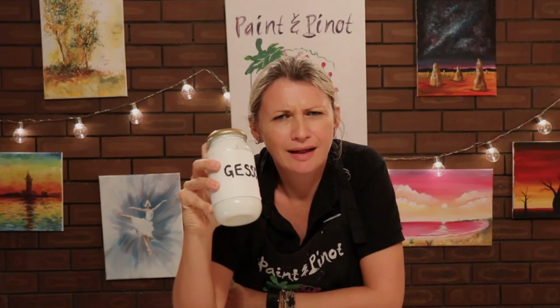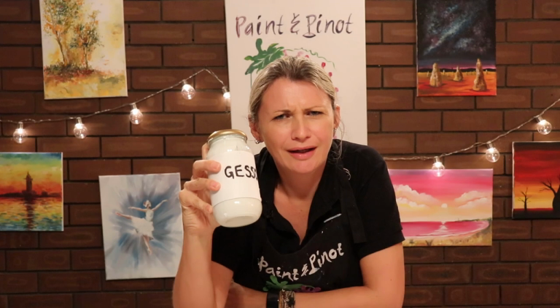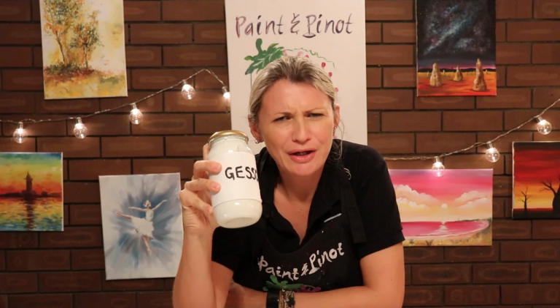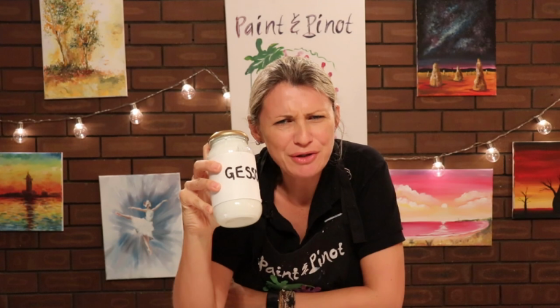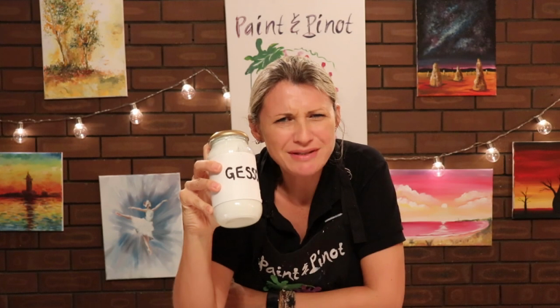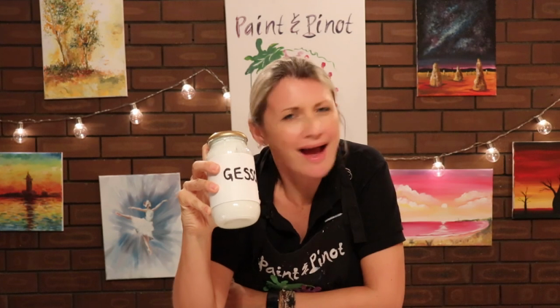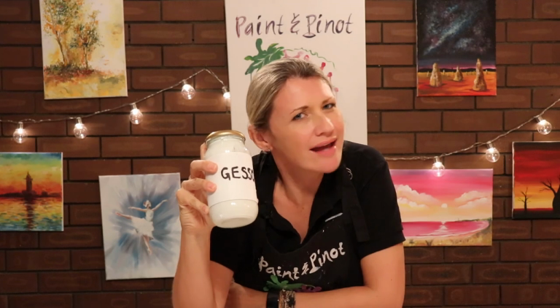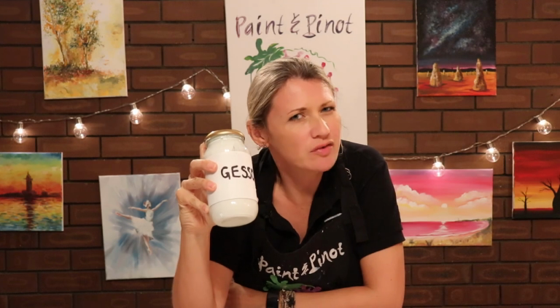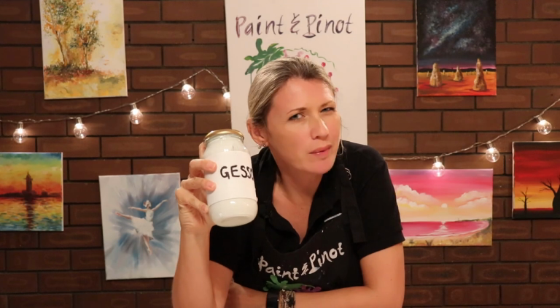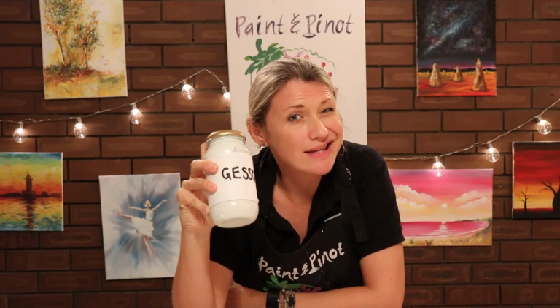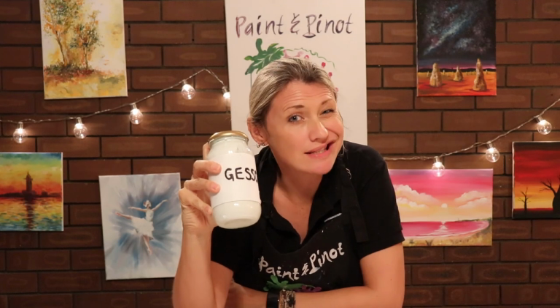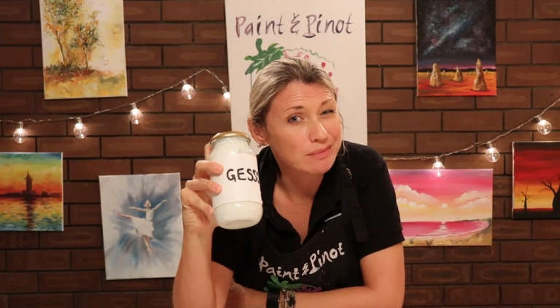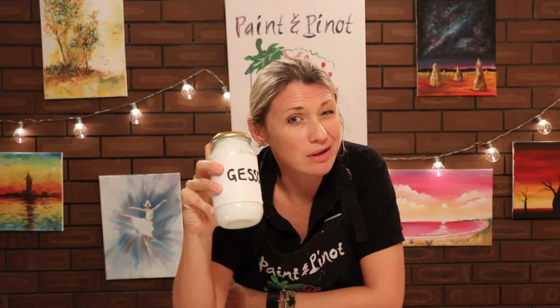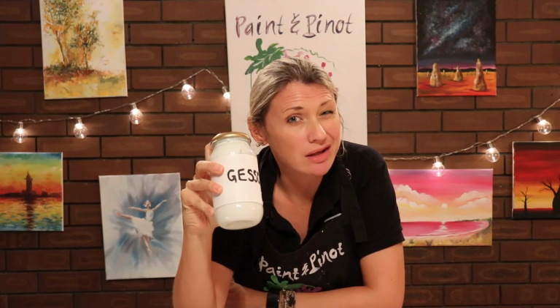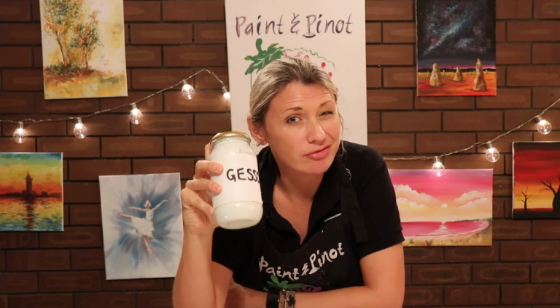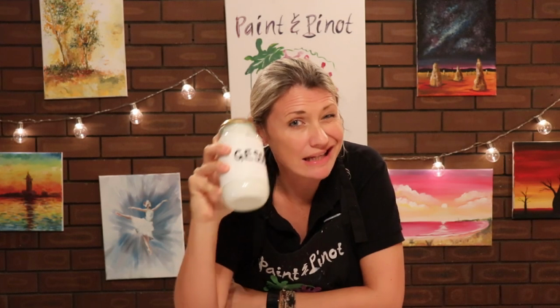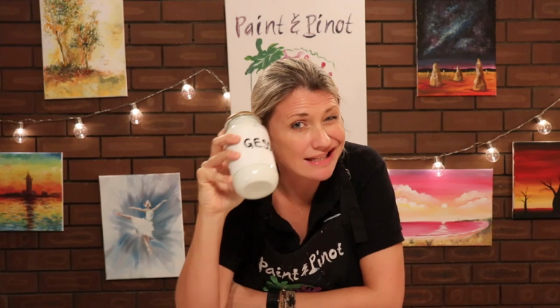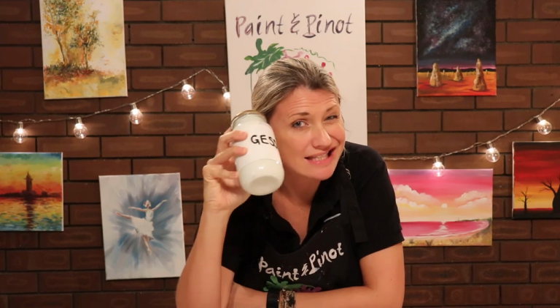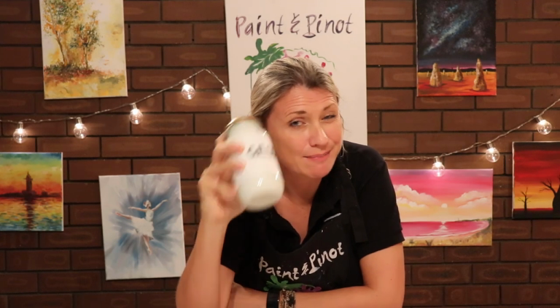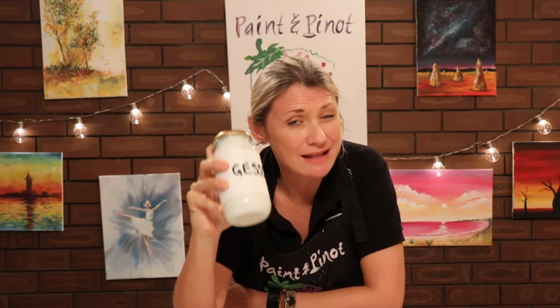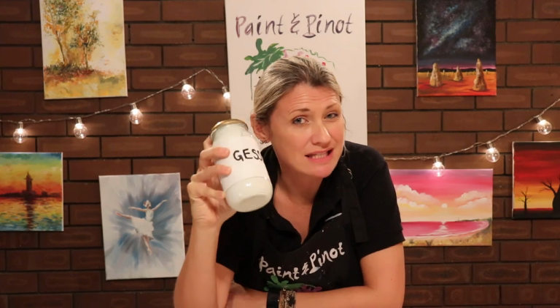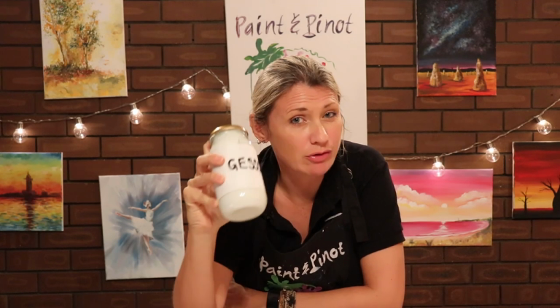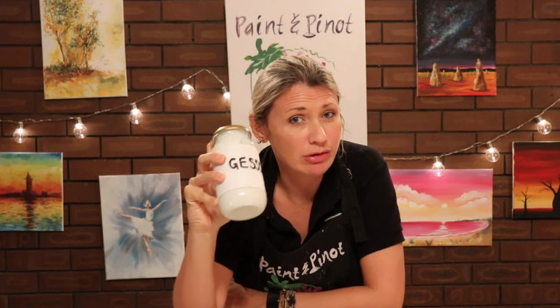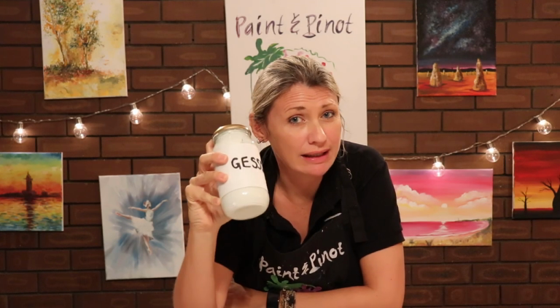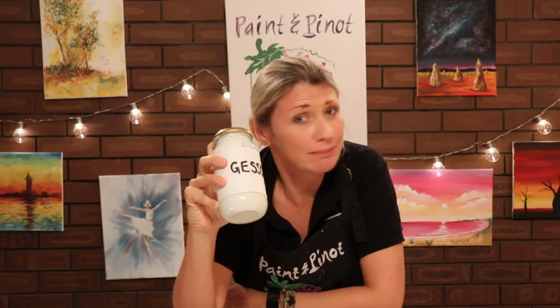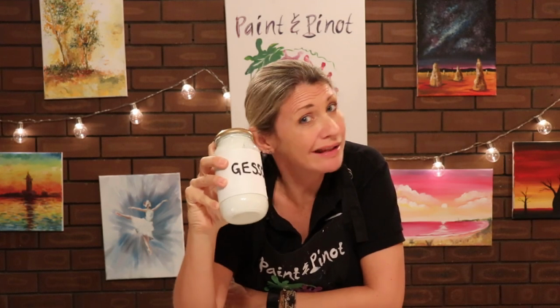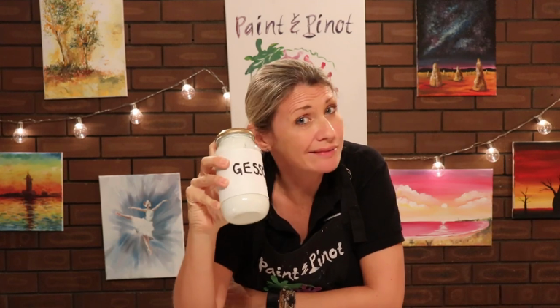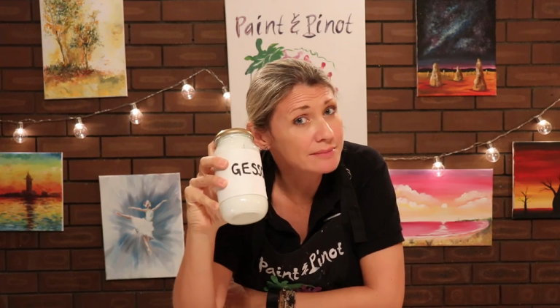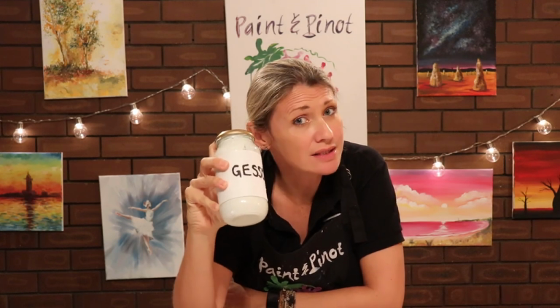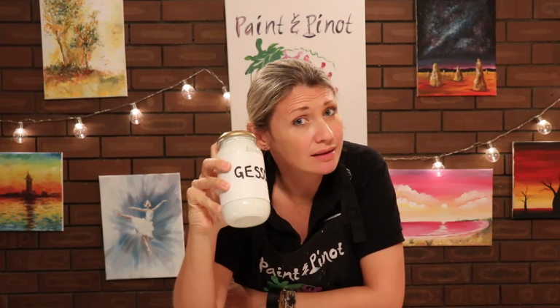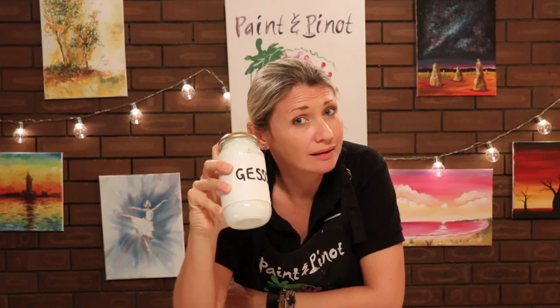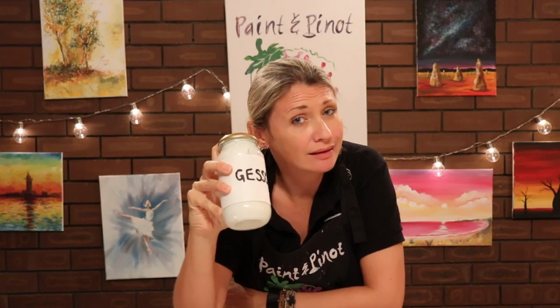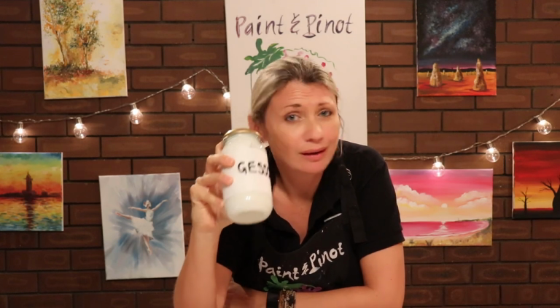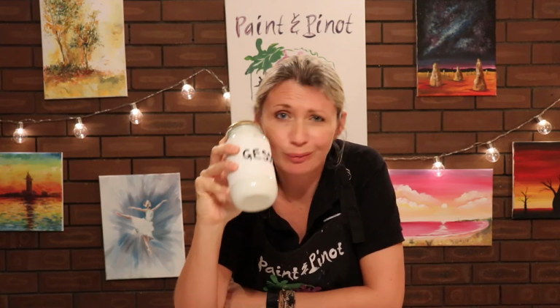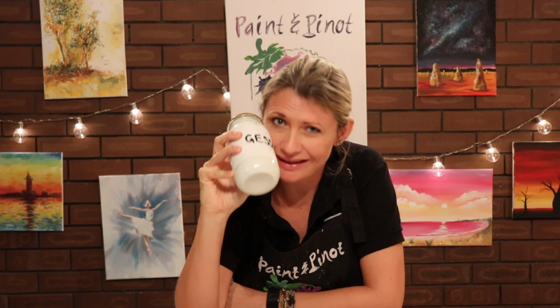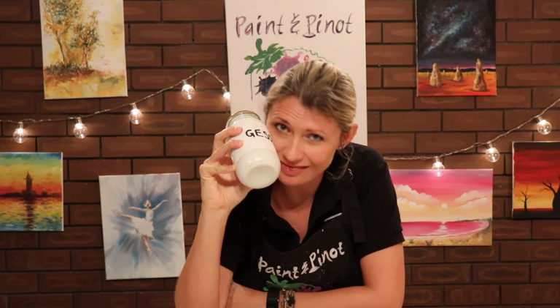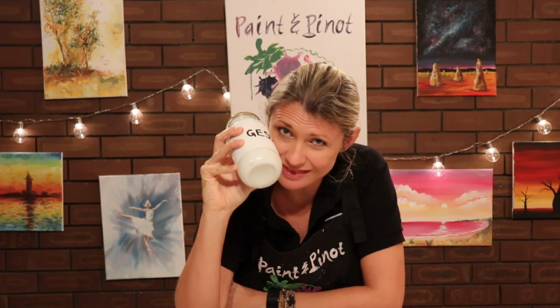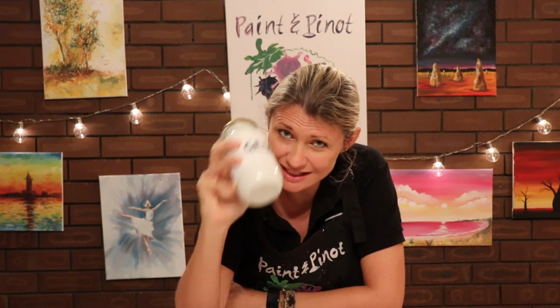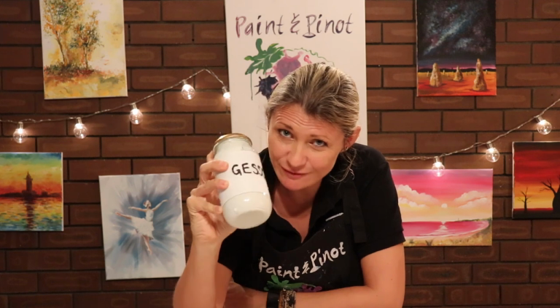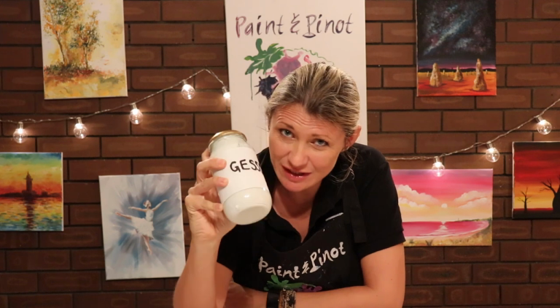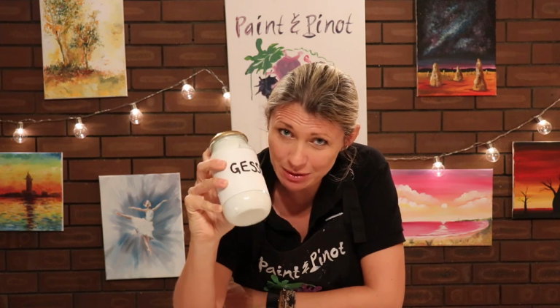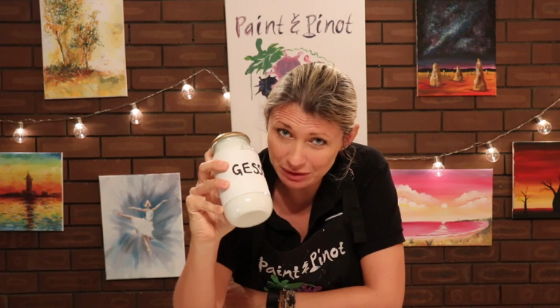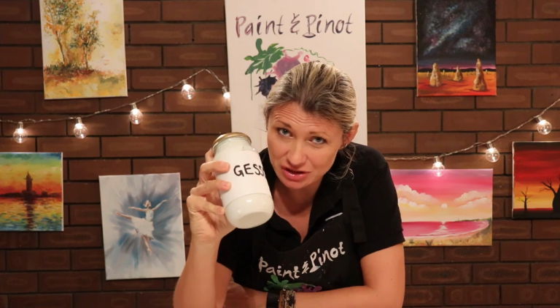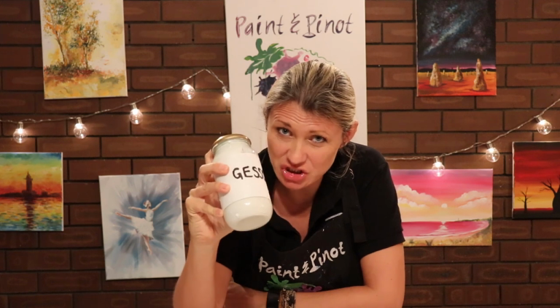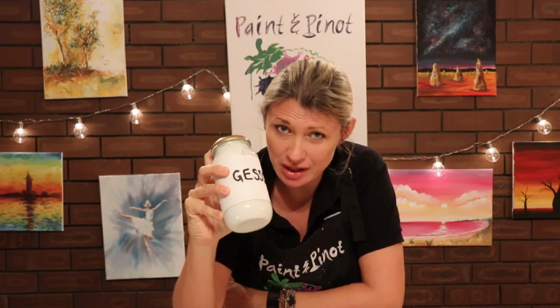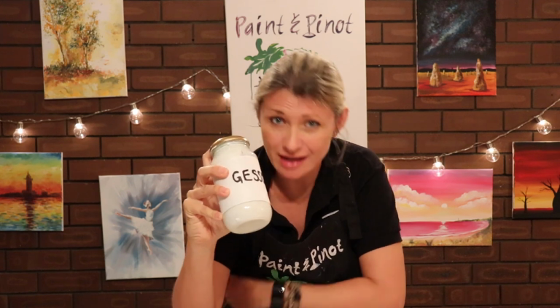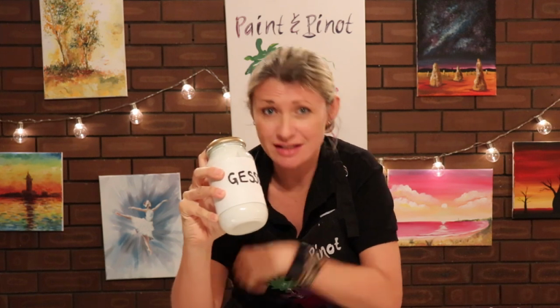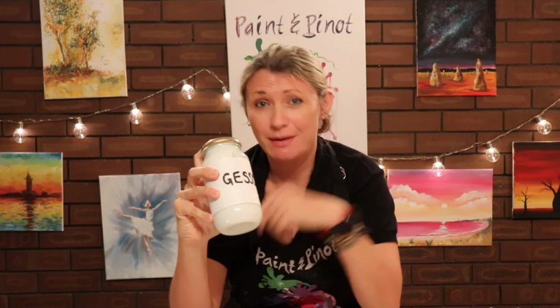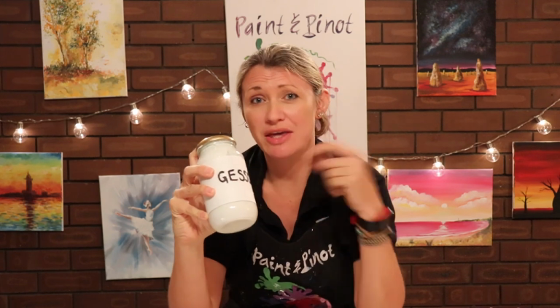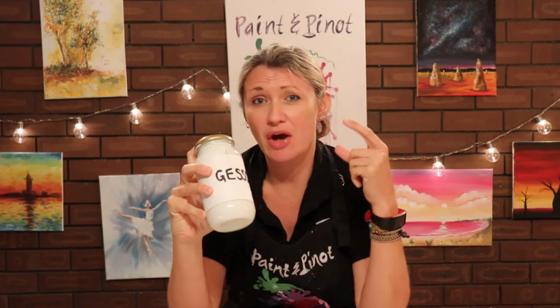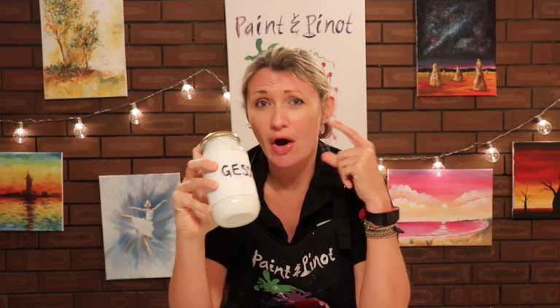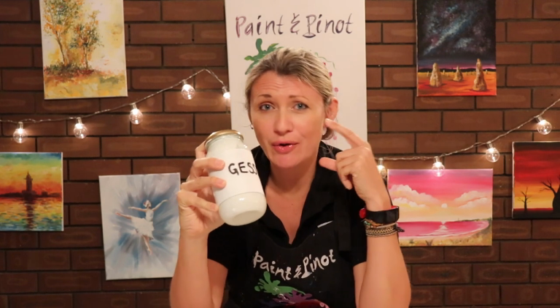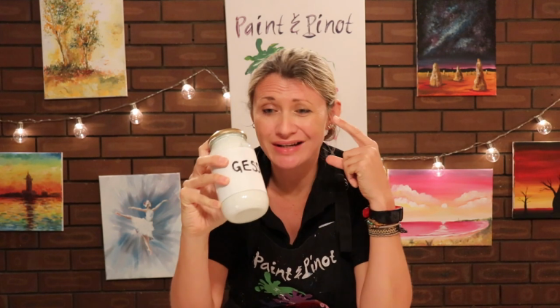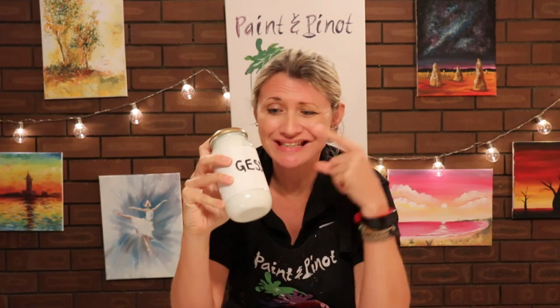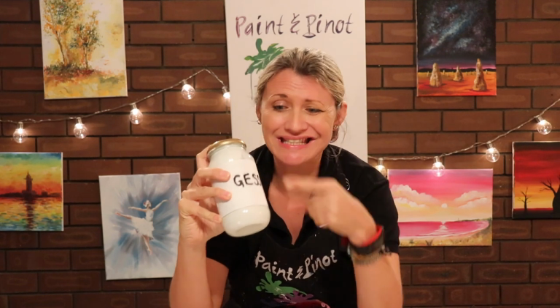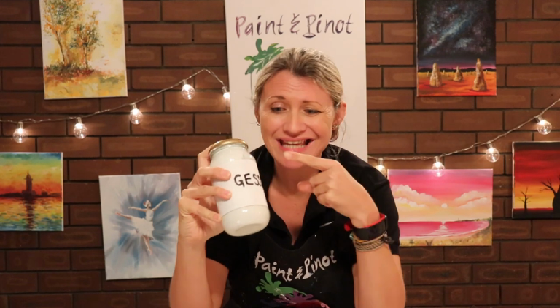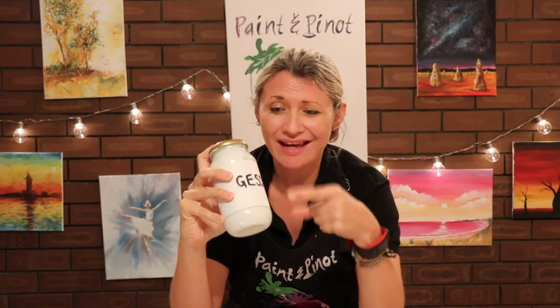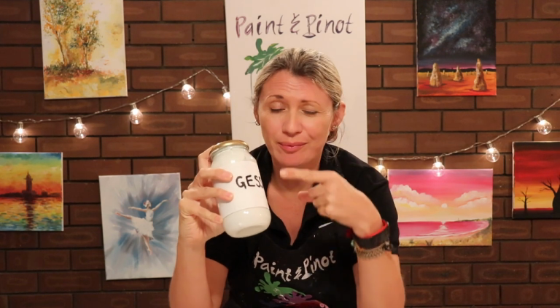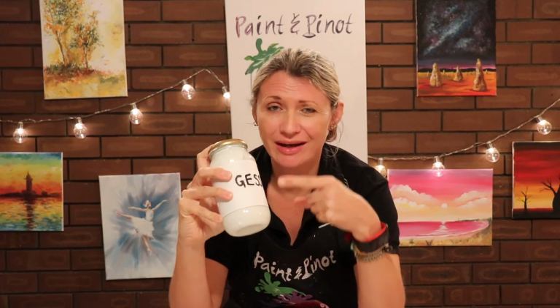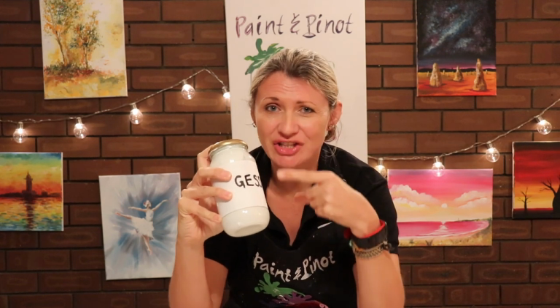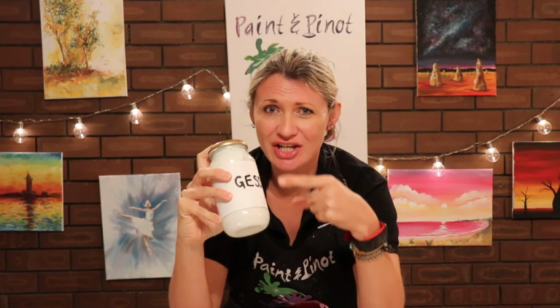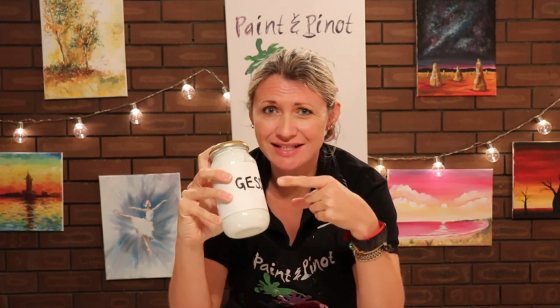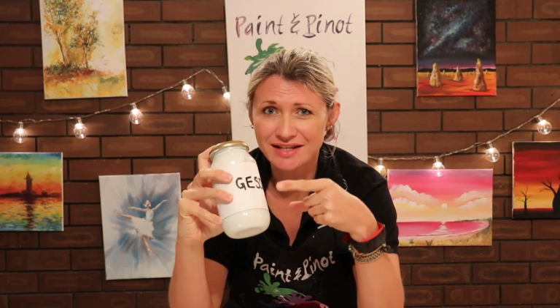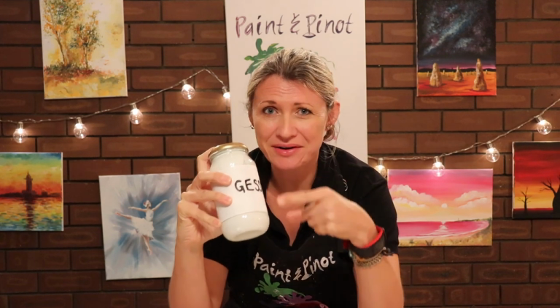Are you tired of wasting money on really expensive acrylic mediums? Well in this video I'm going to show you how to make your own DIY gesso.